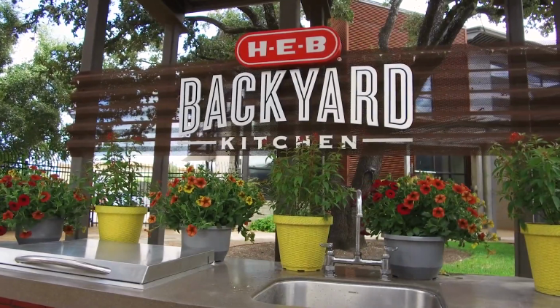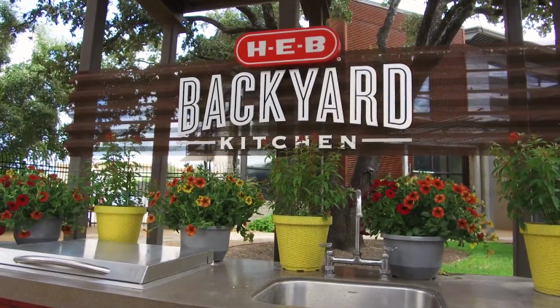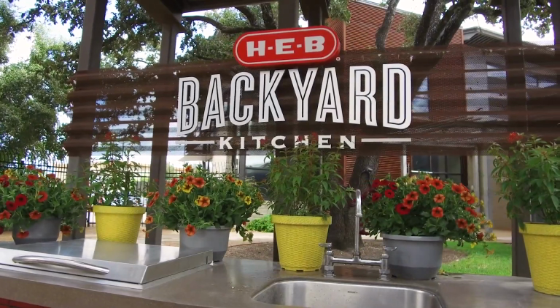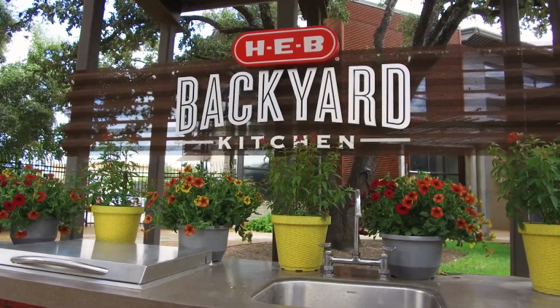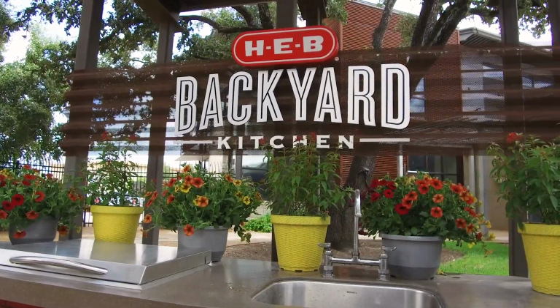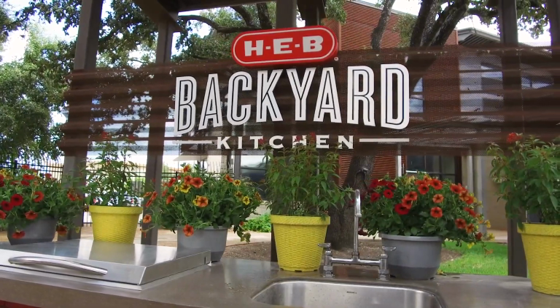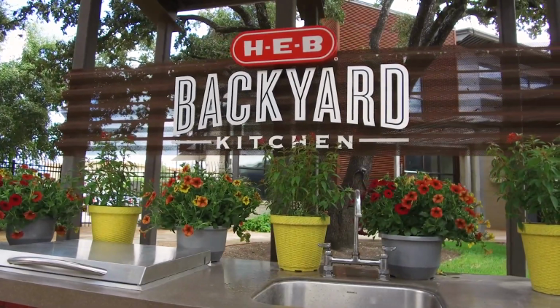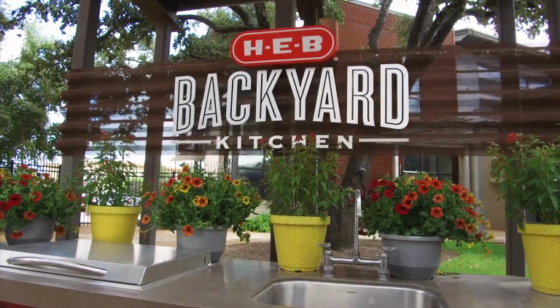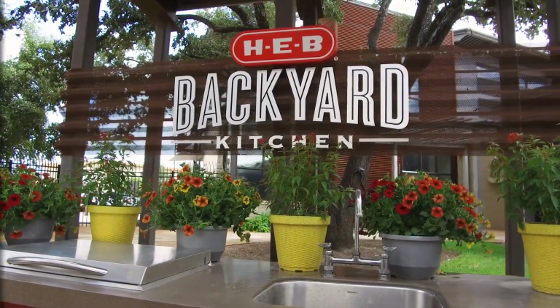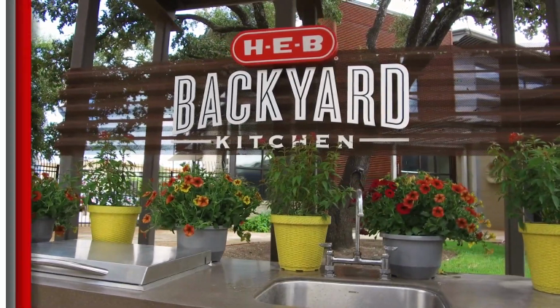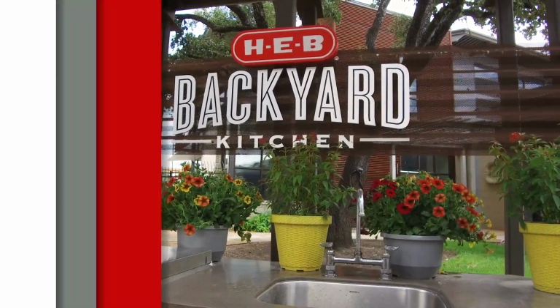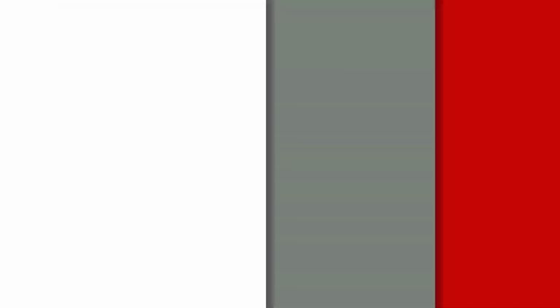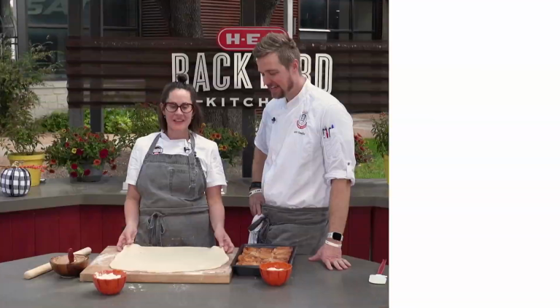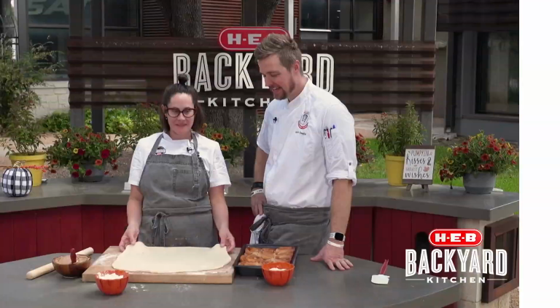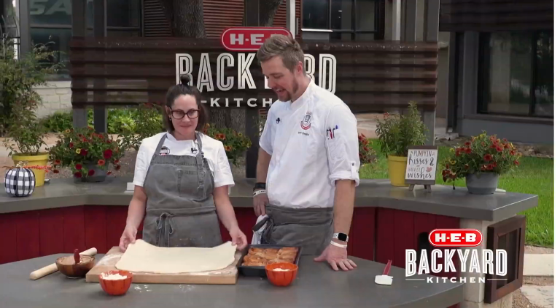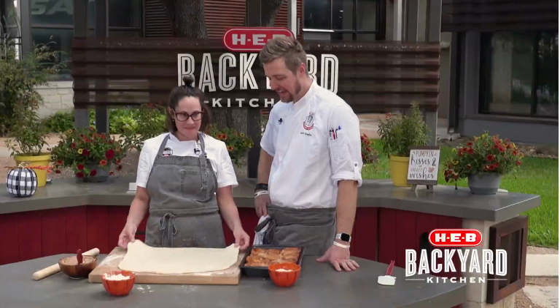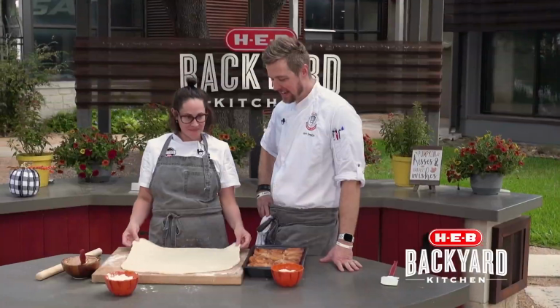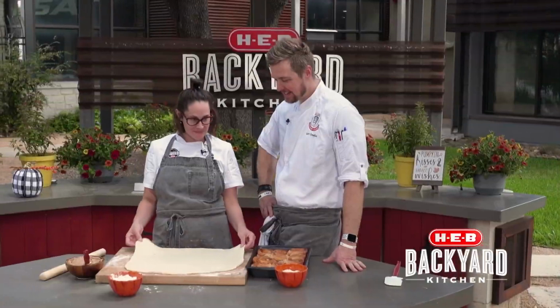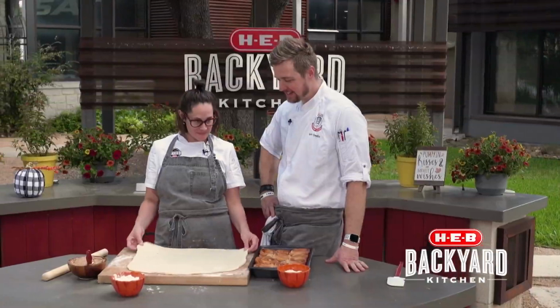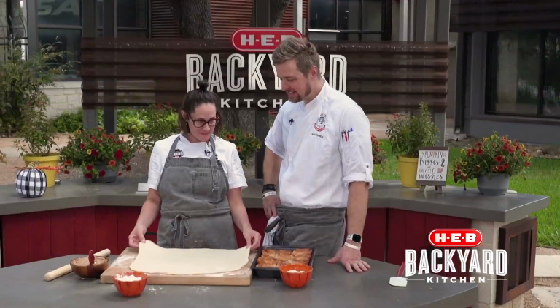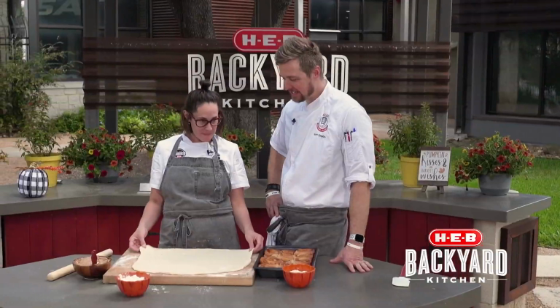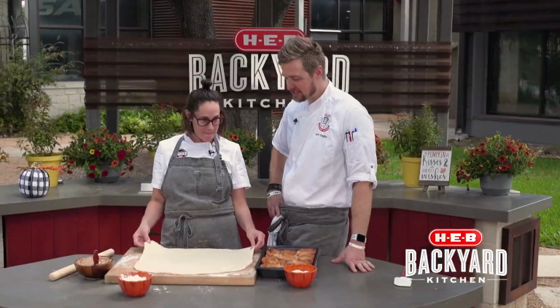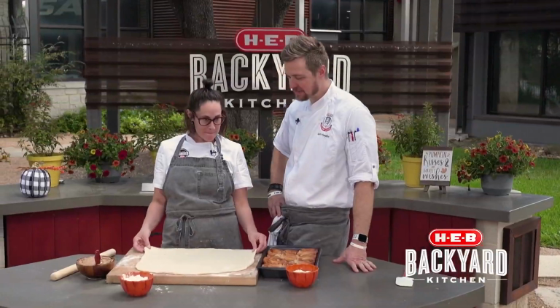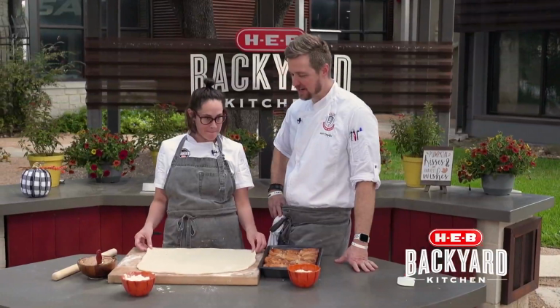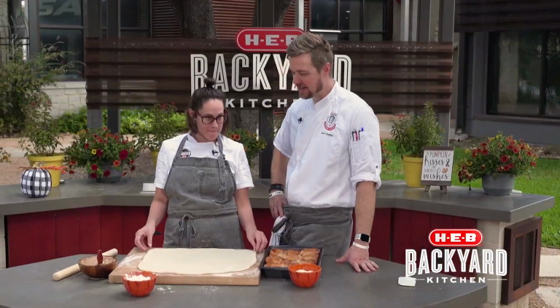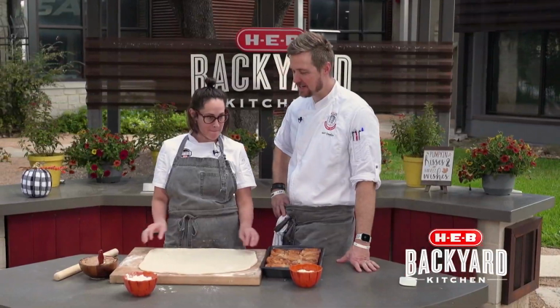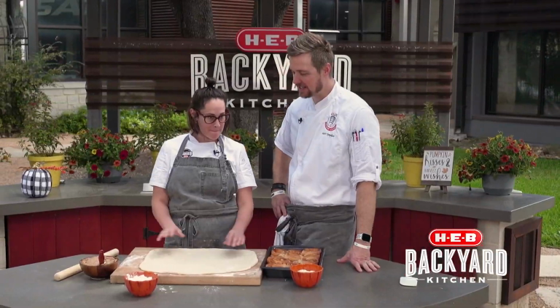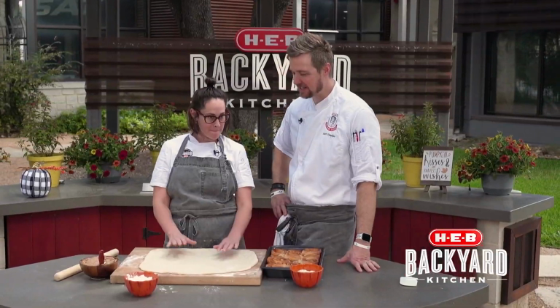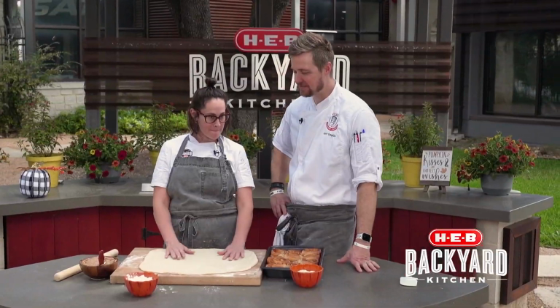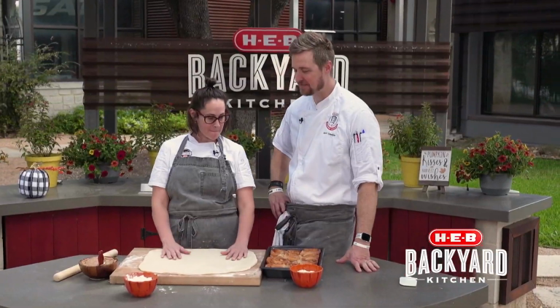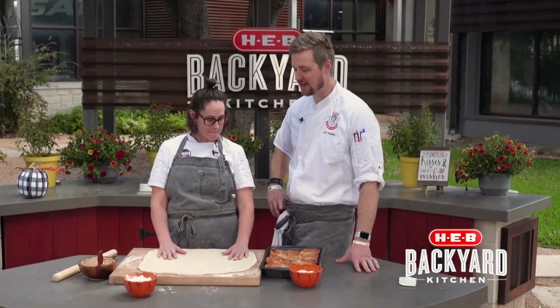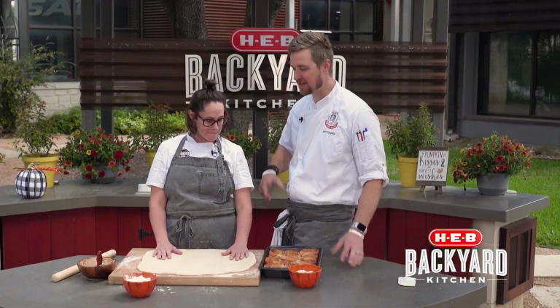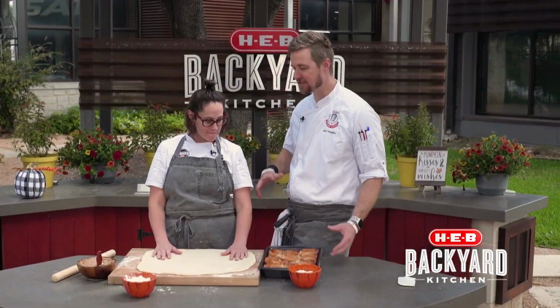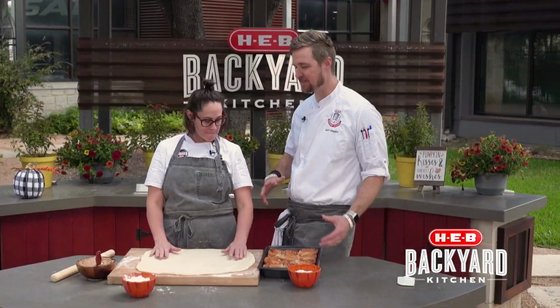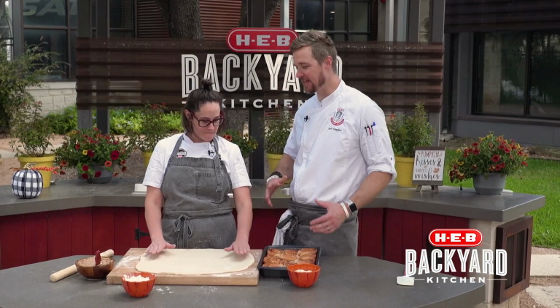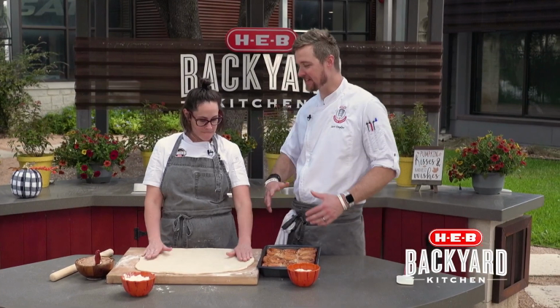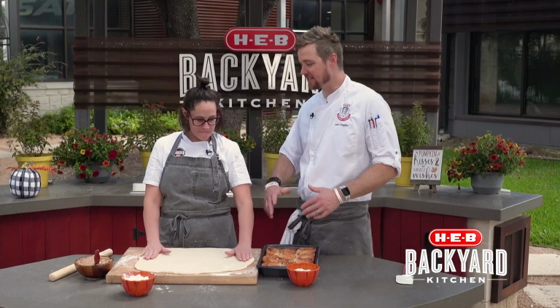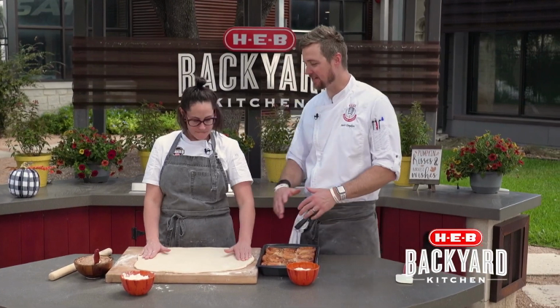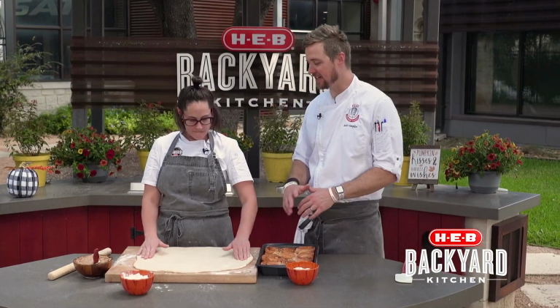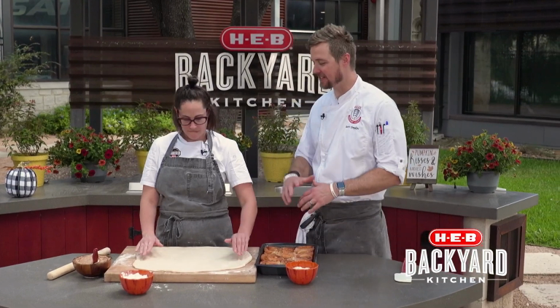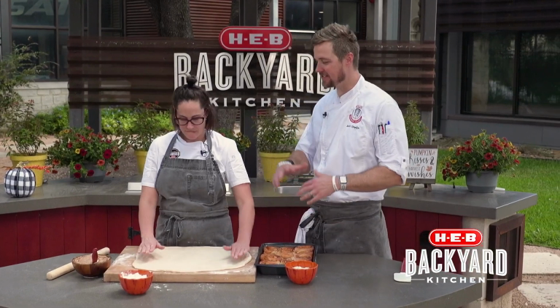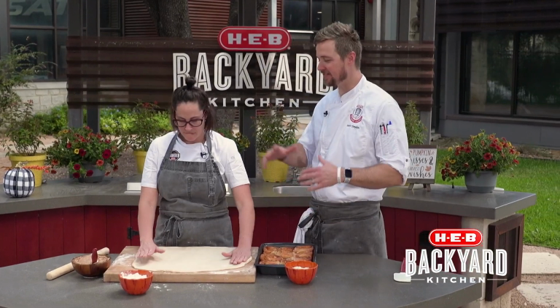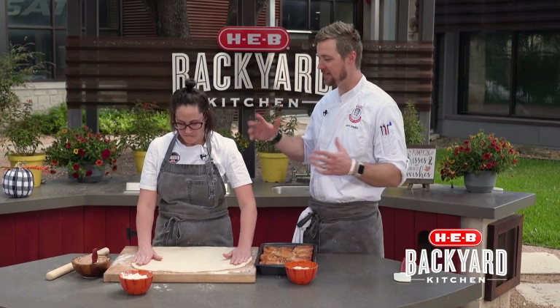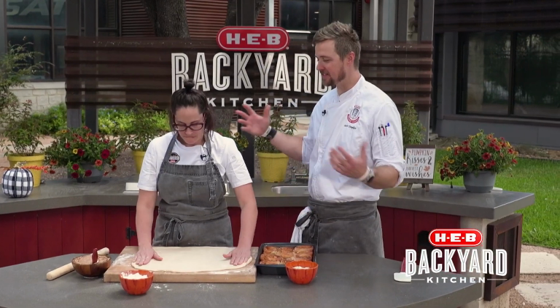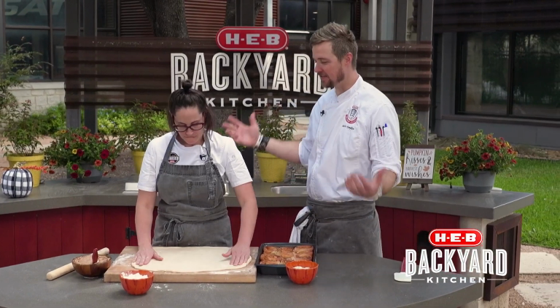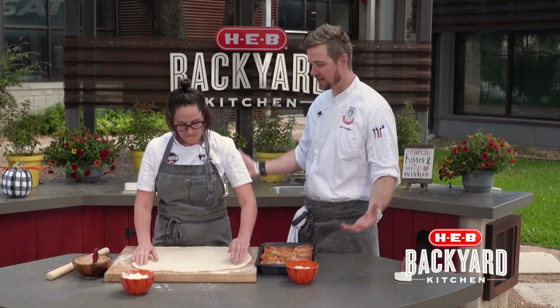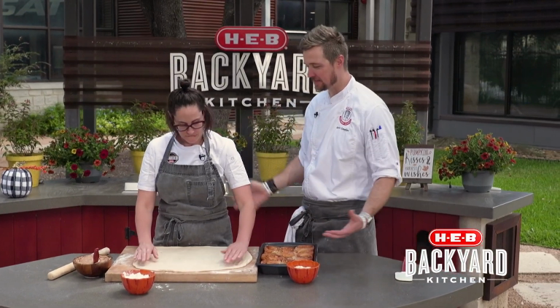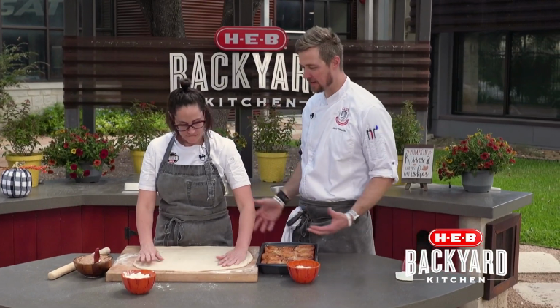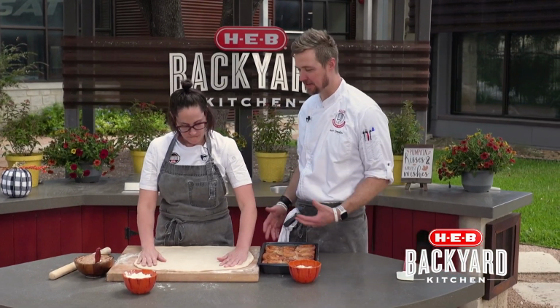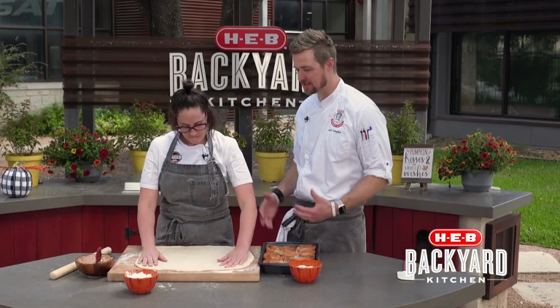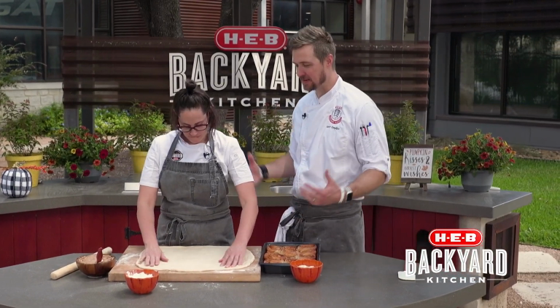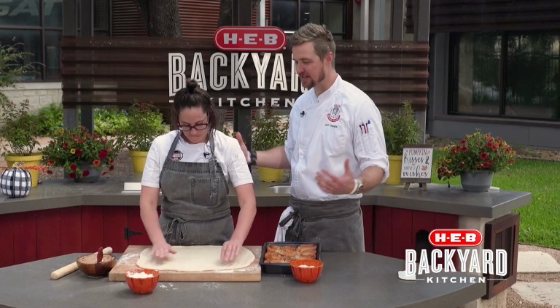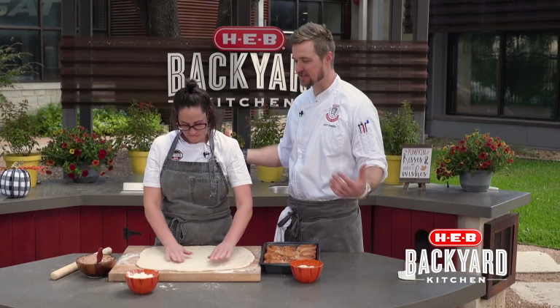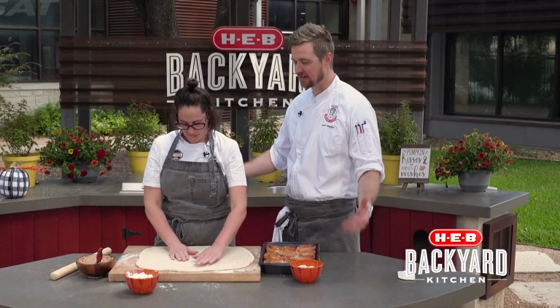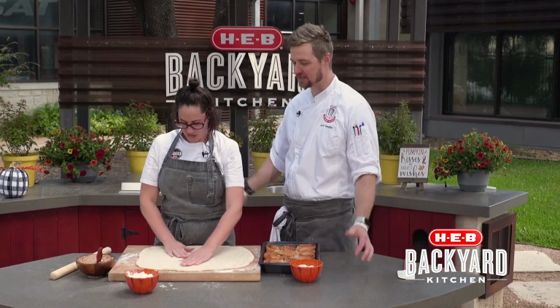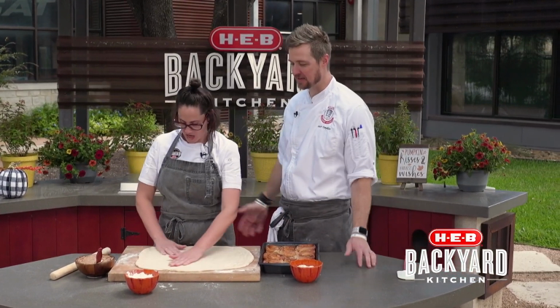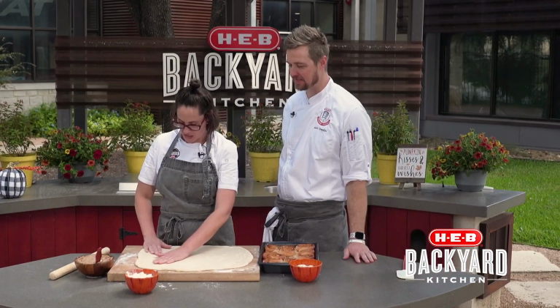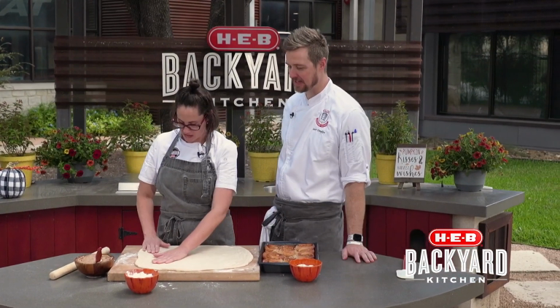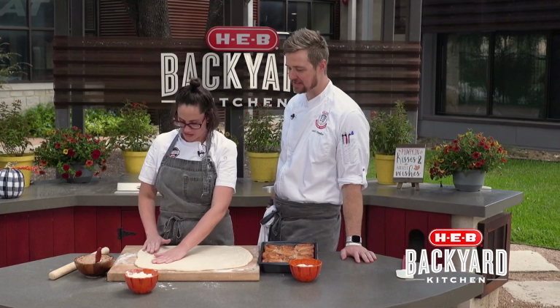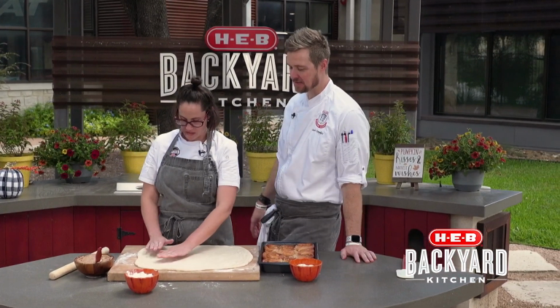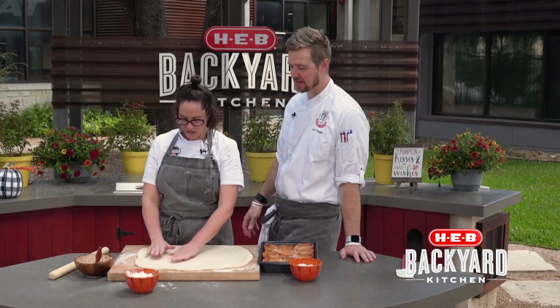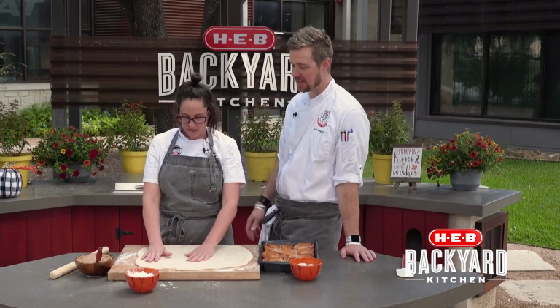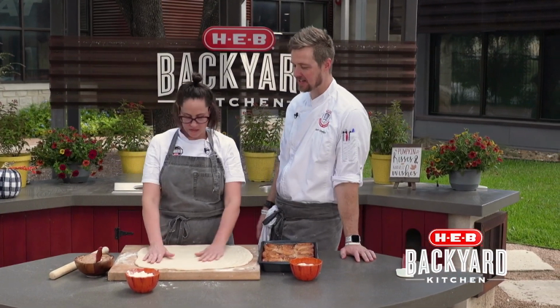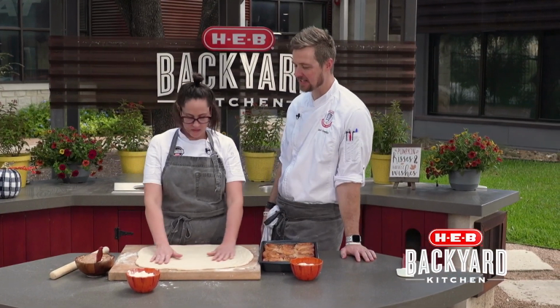Hey everyone, I'm Scott. And I'm Charlotte. And 'tis fall, and fall to me is all kinds of — obviously we've got the pumpkin spice, you see all these great events going on.